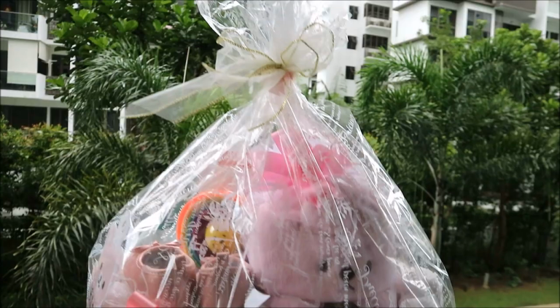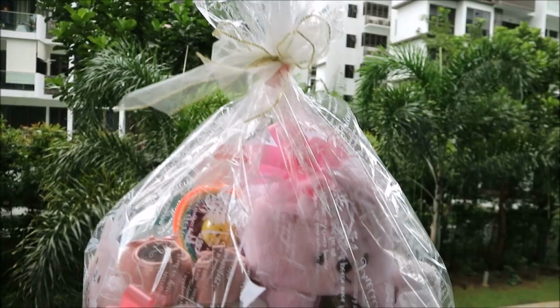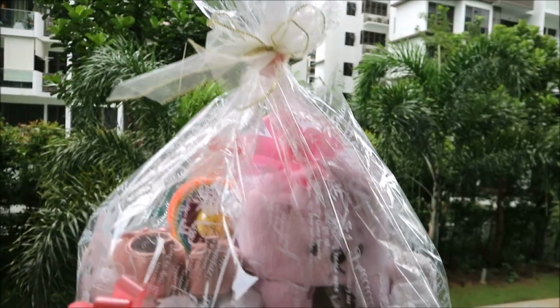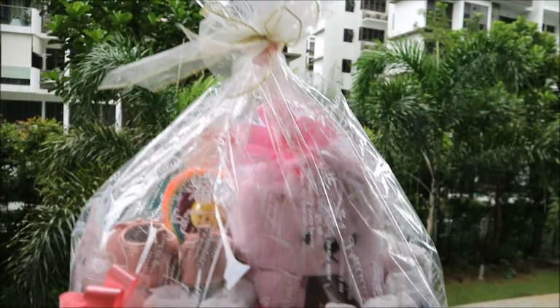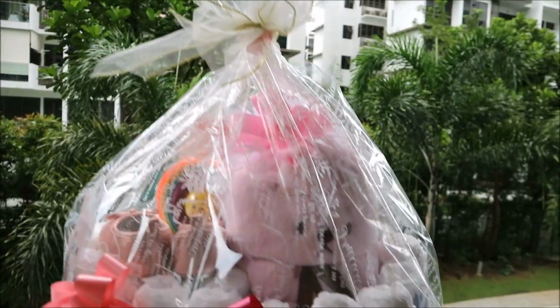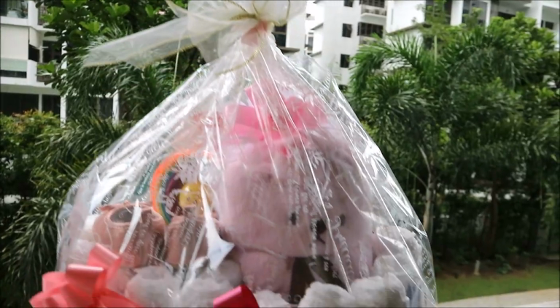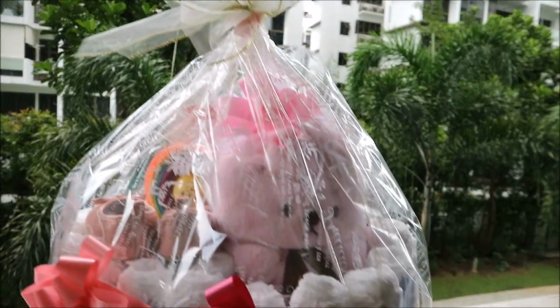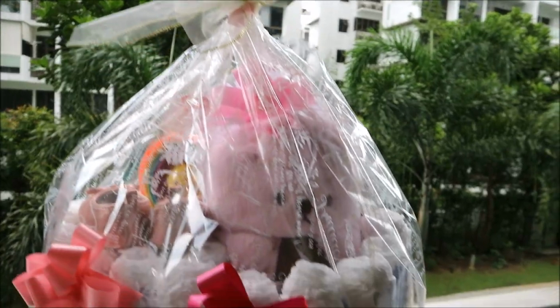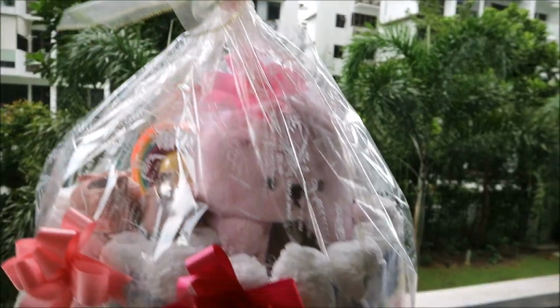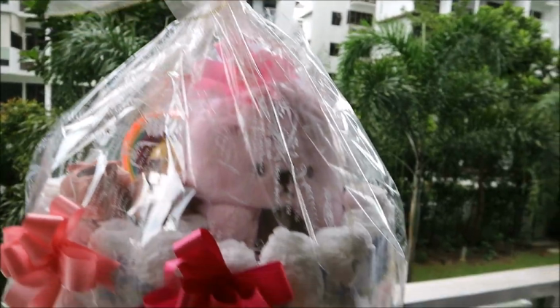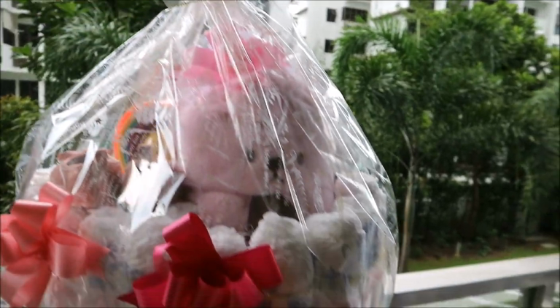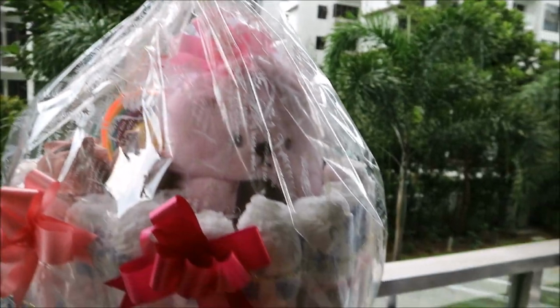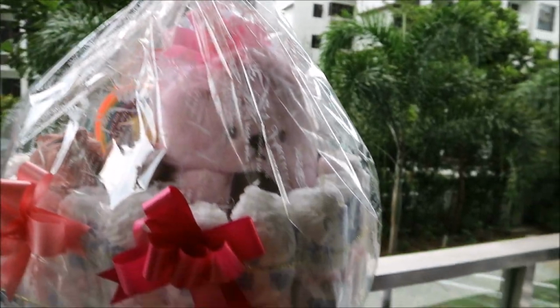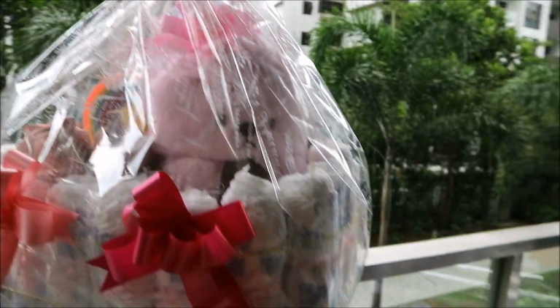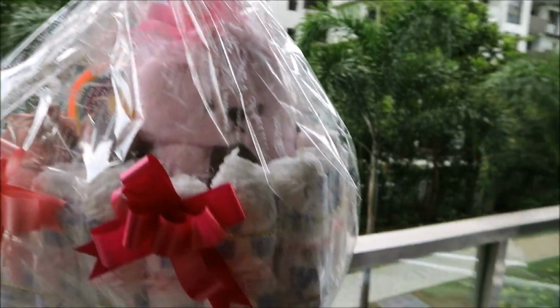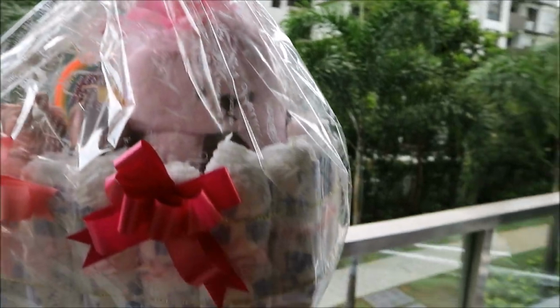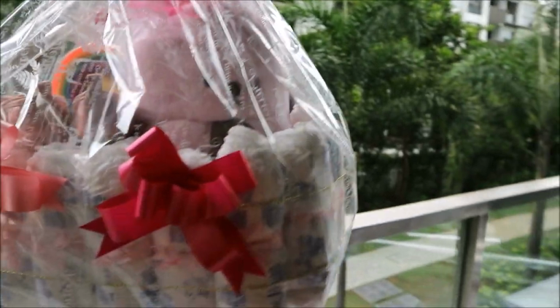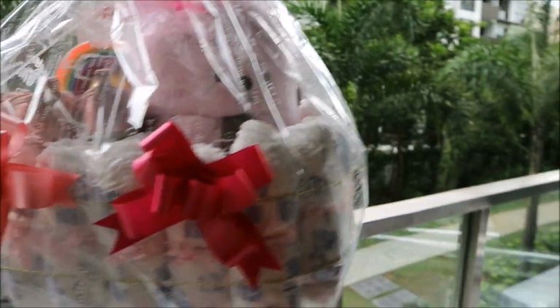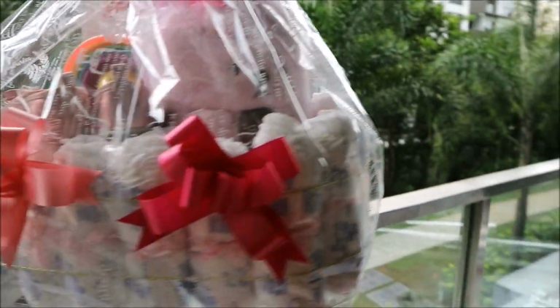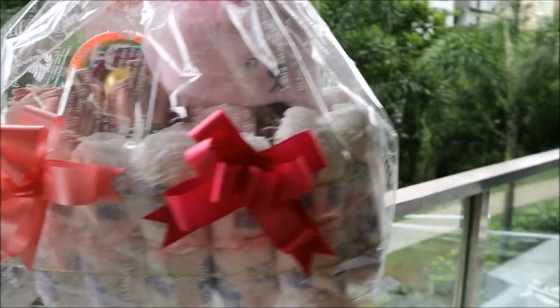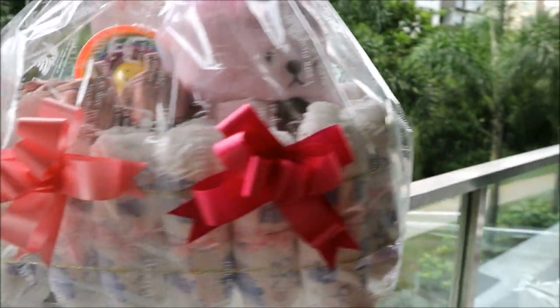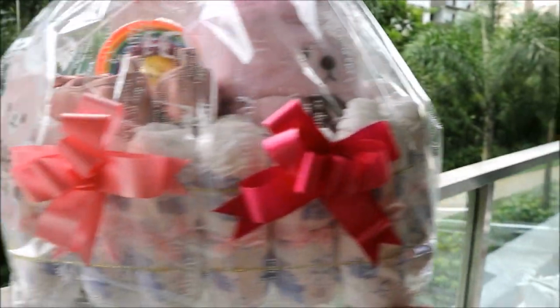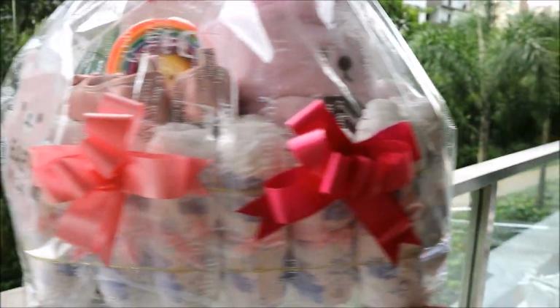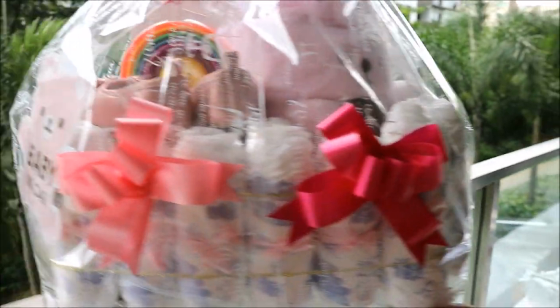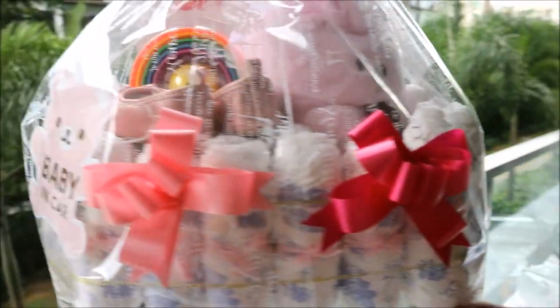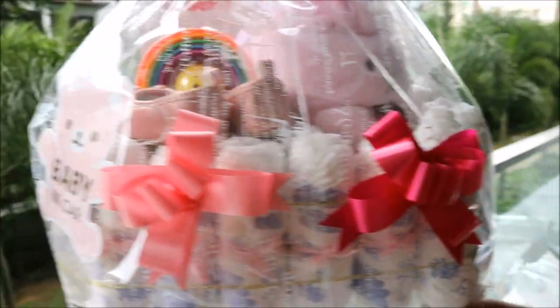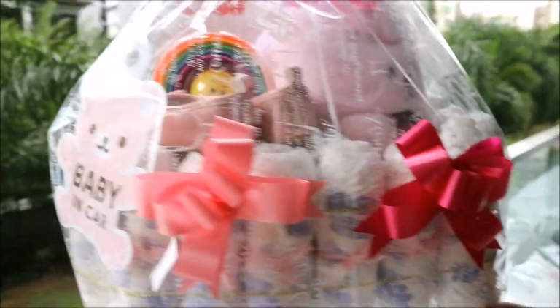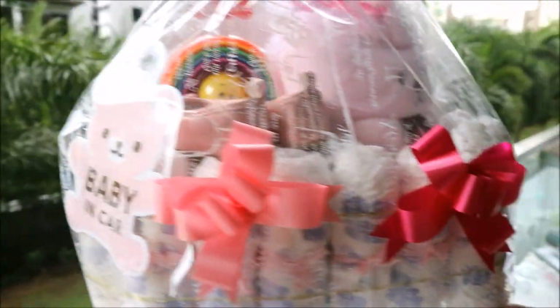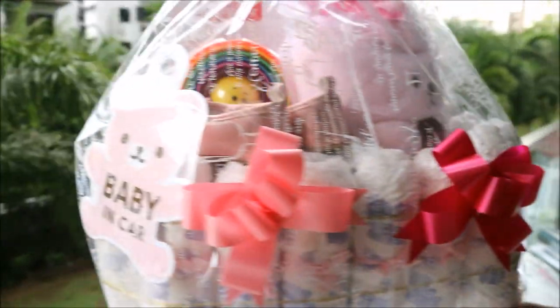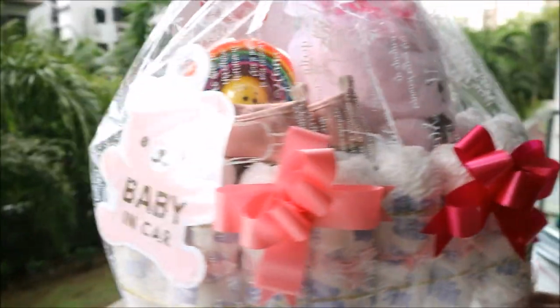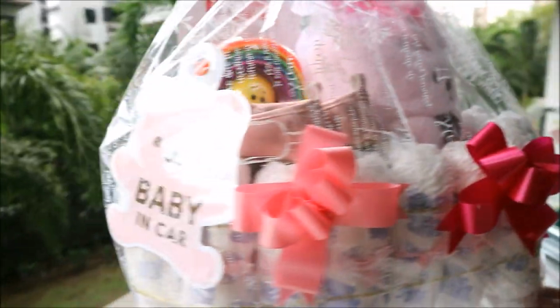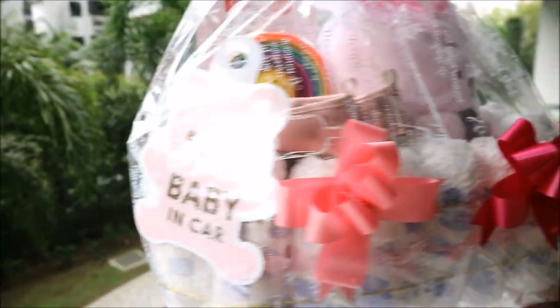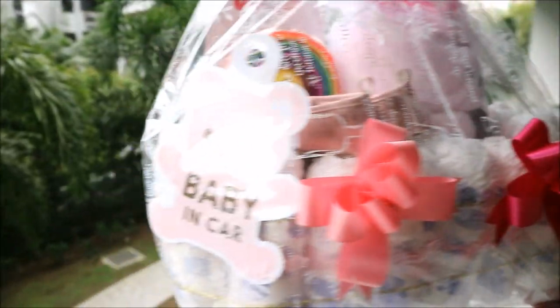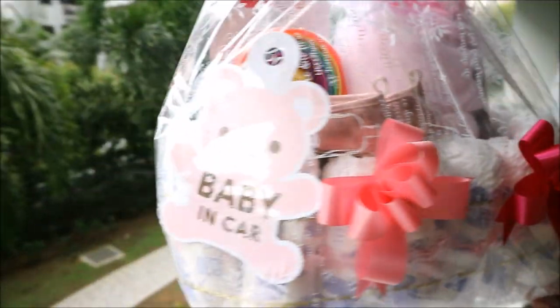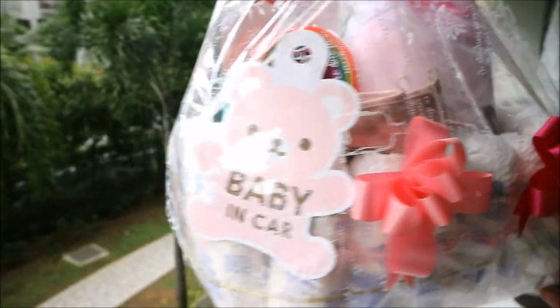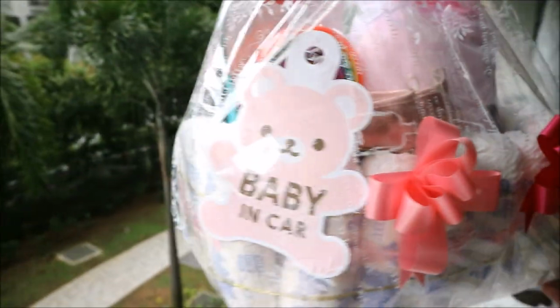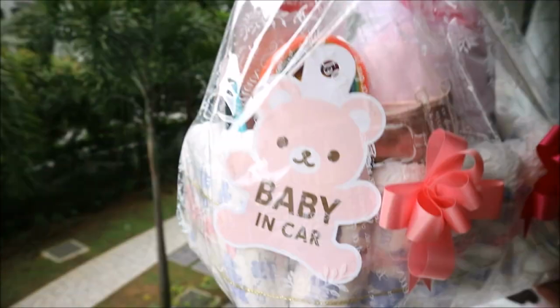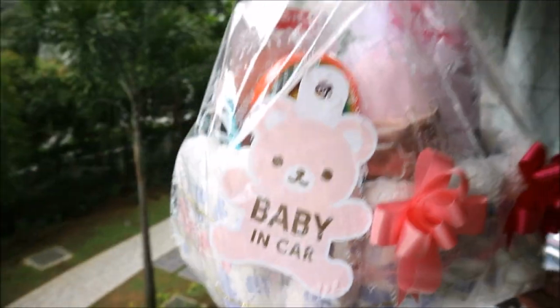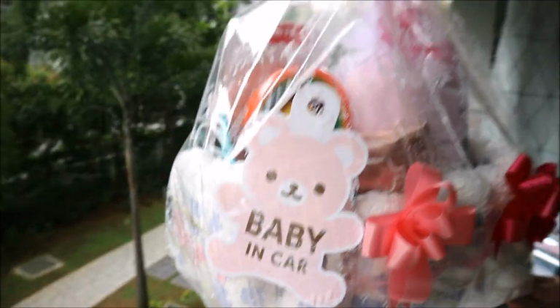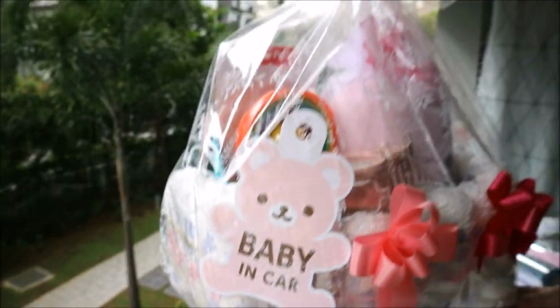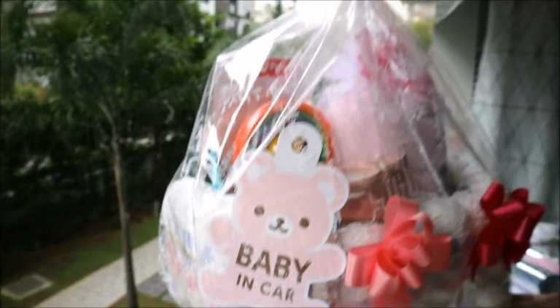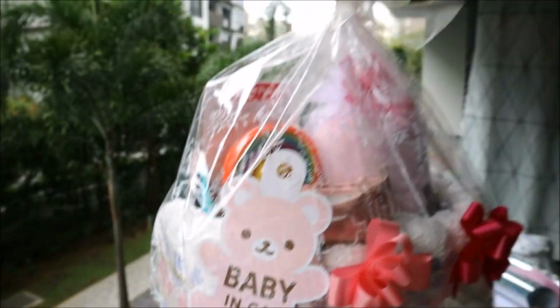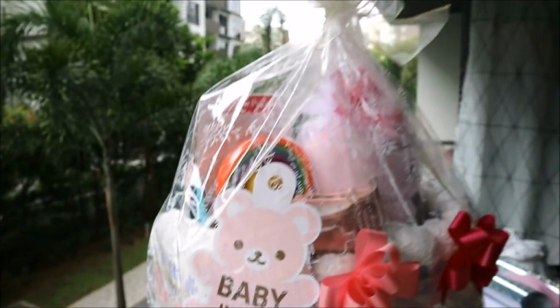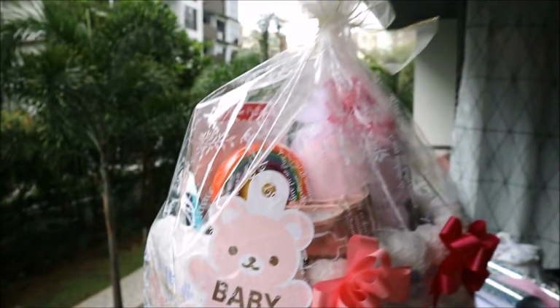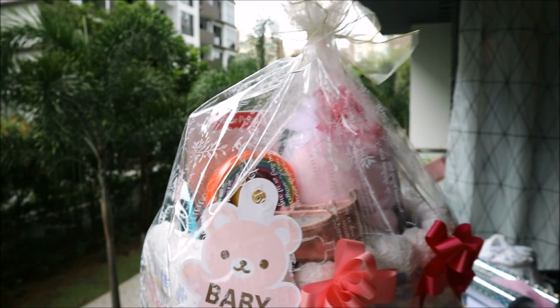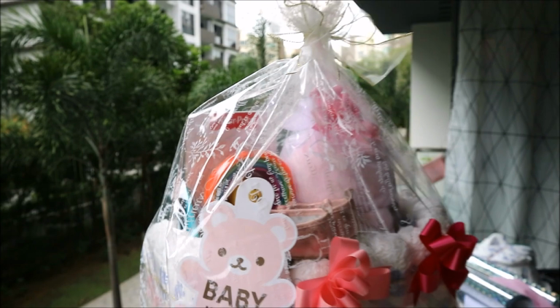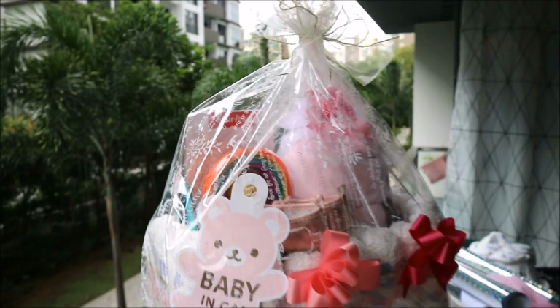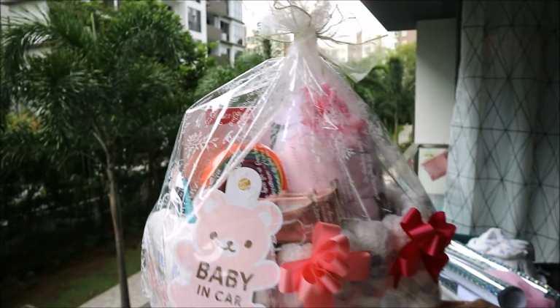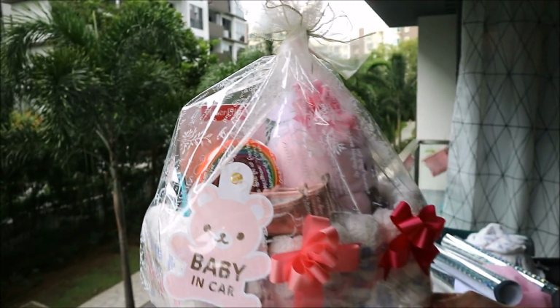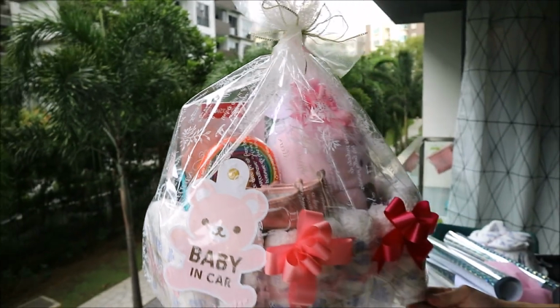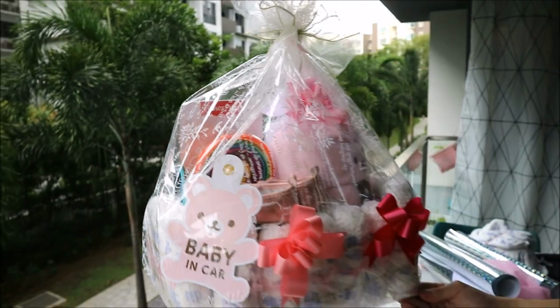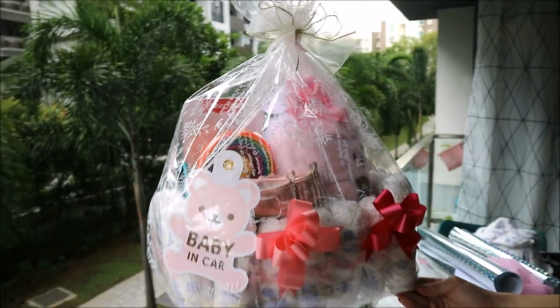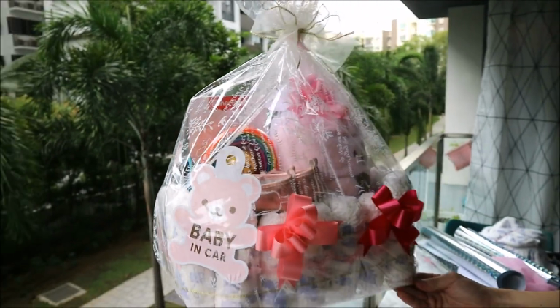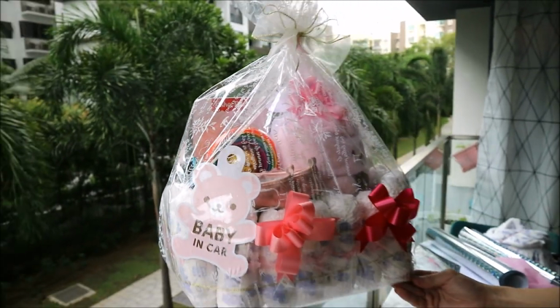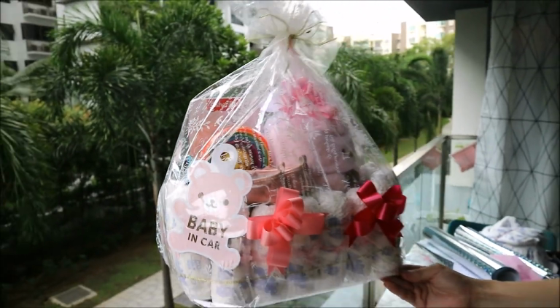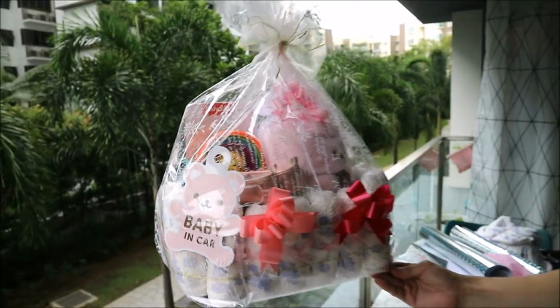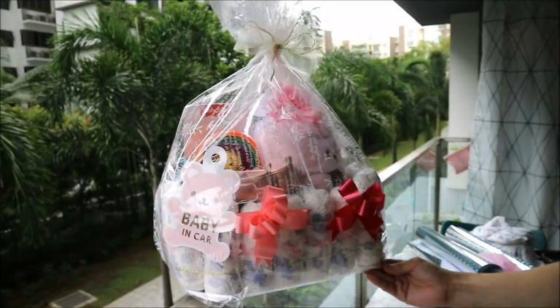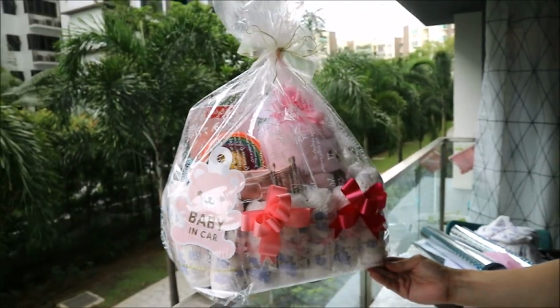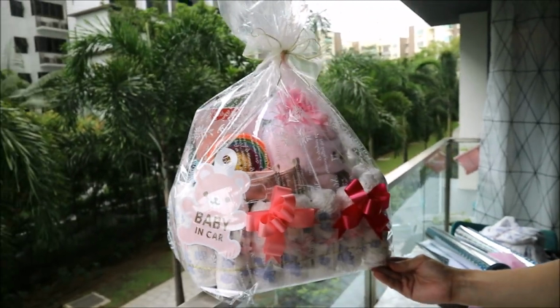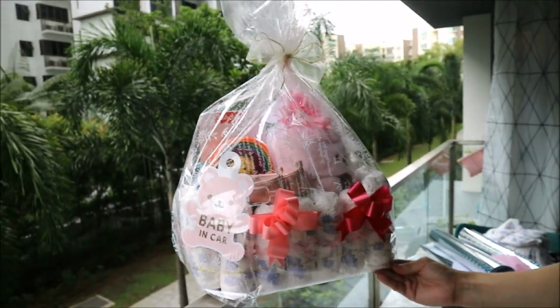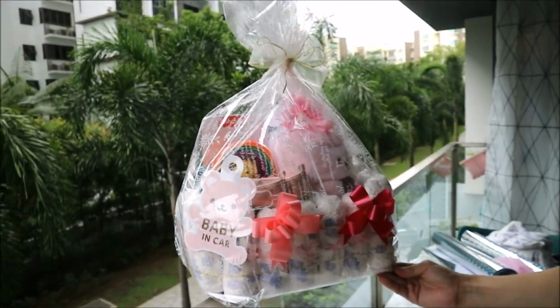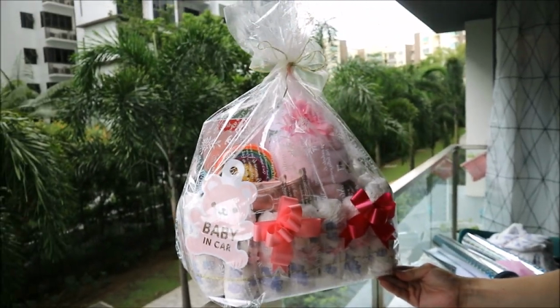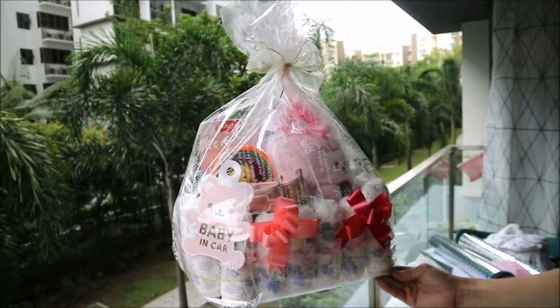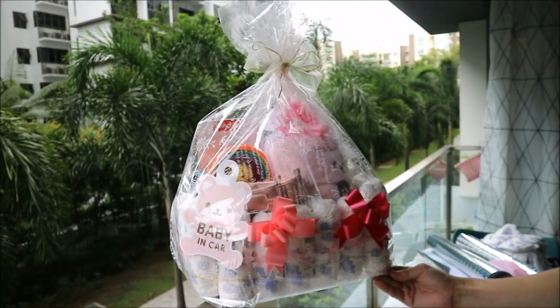Hi everyone! Today, I made a baby shower hamper for my cousin who just had a baby. Let me show you guys how I did it.